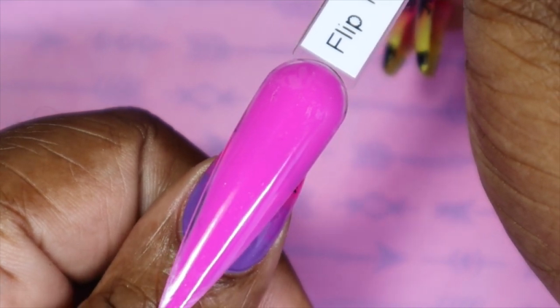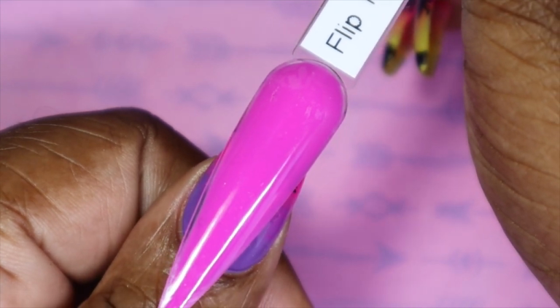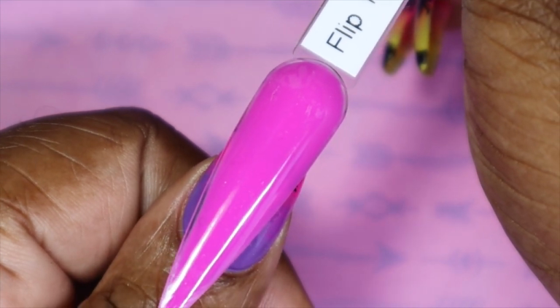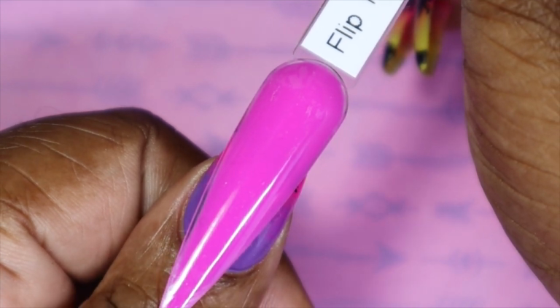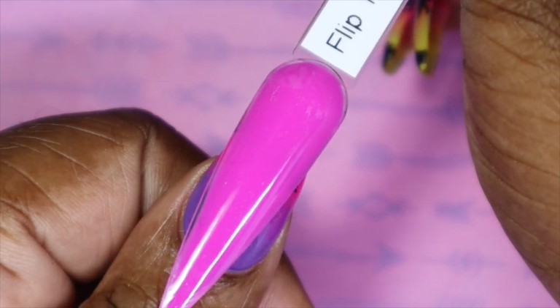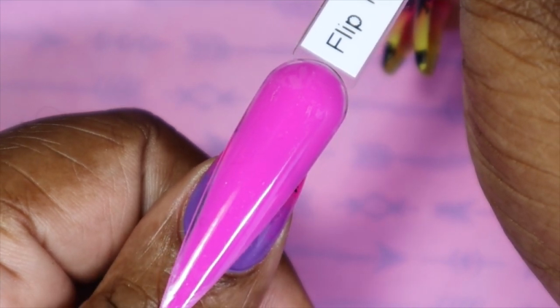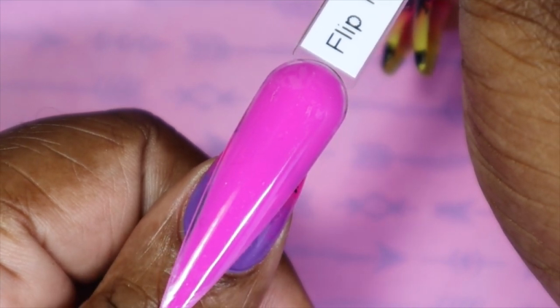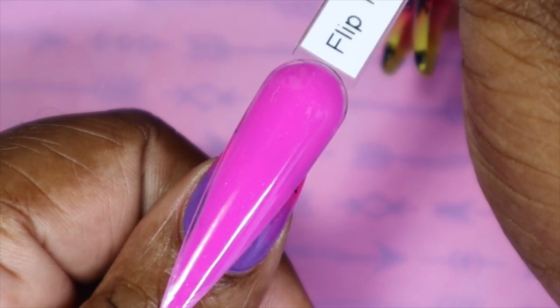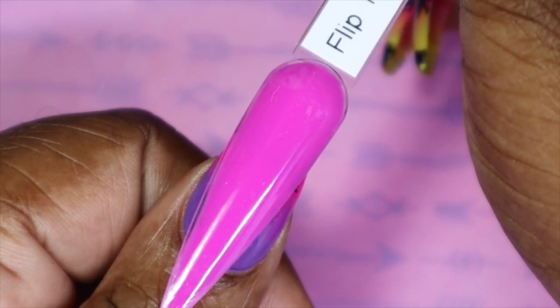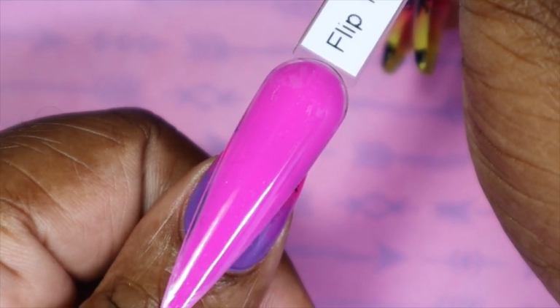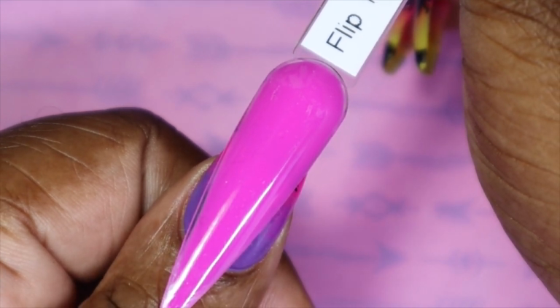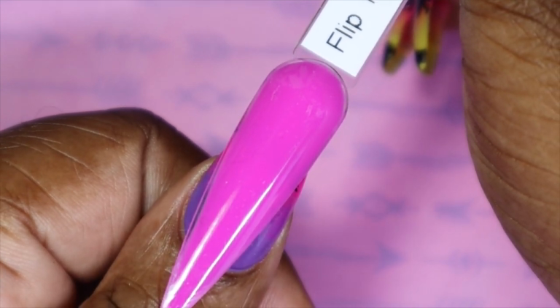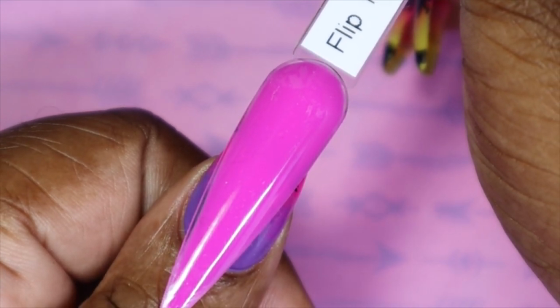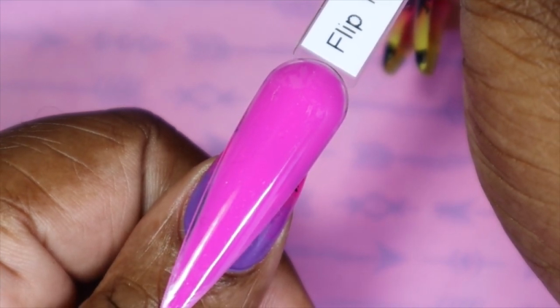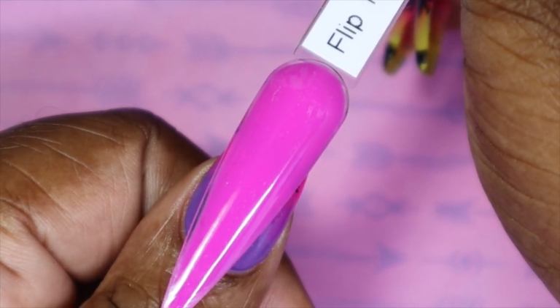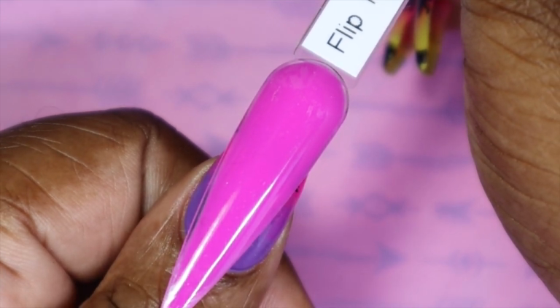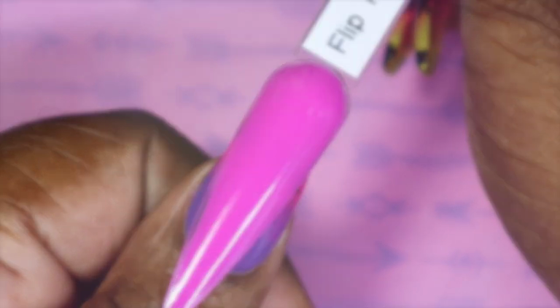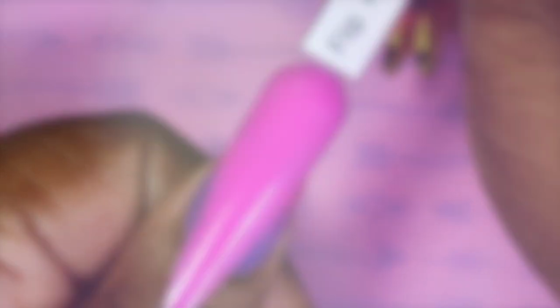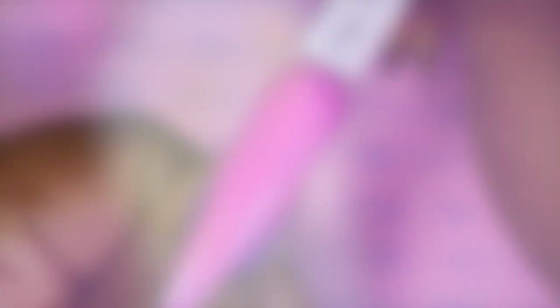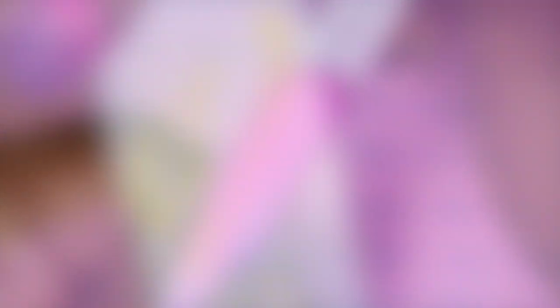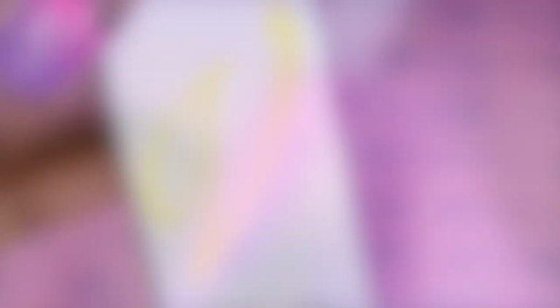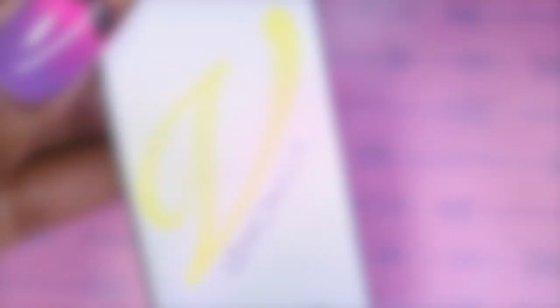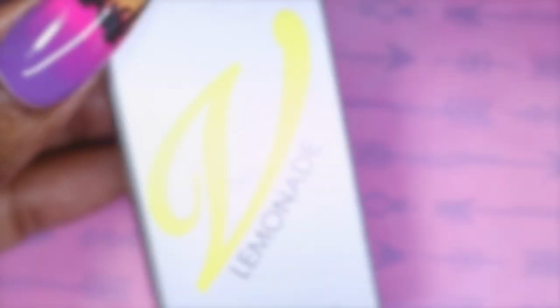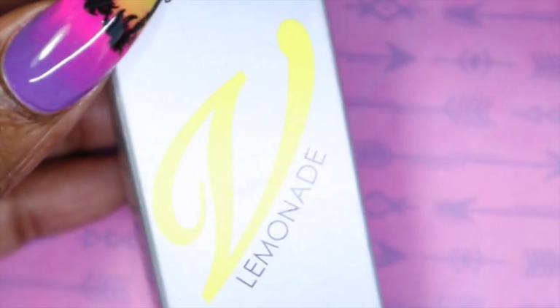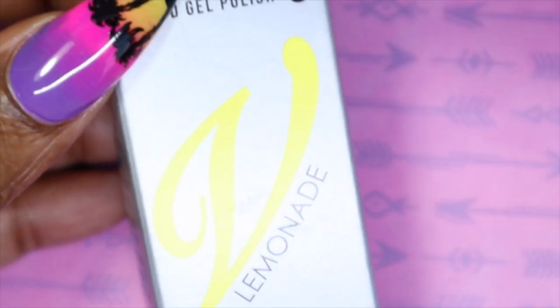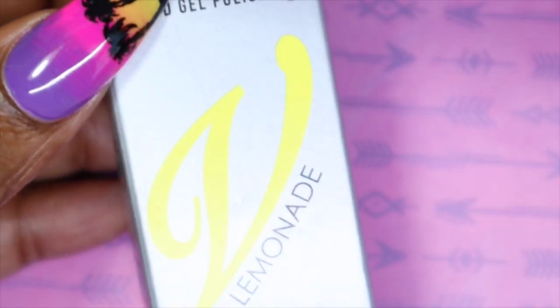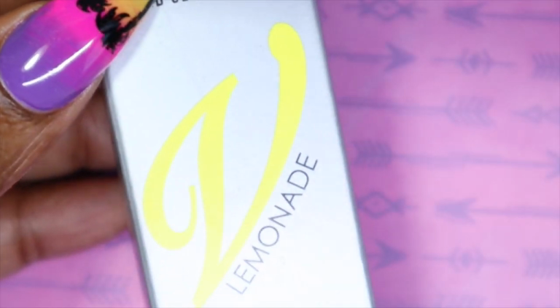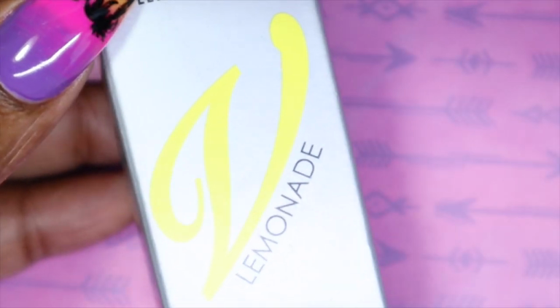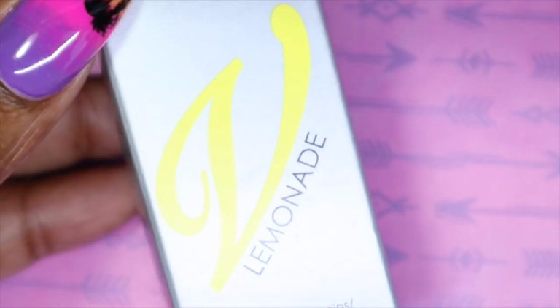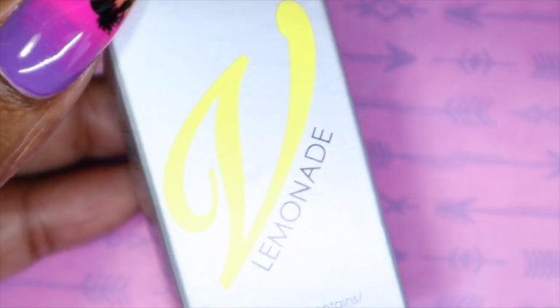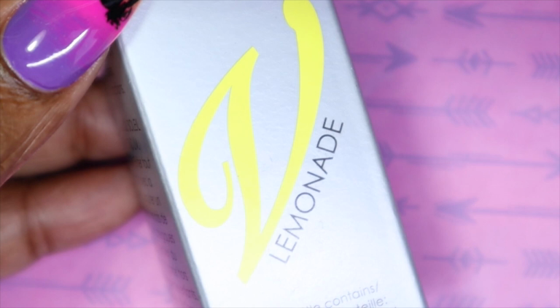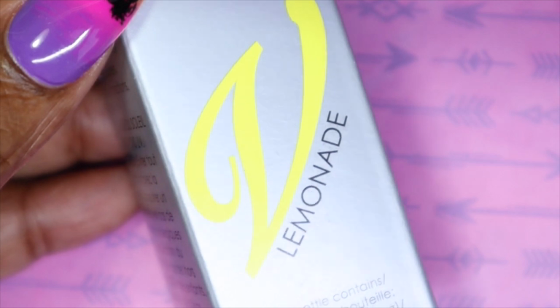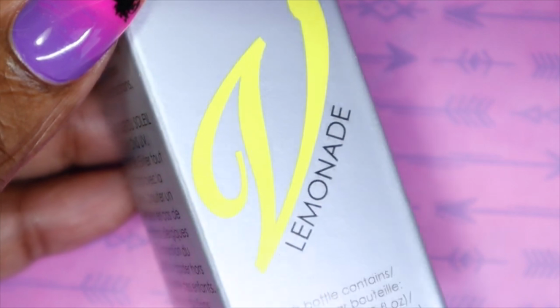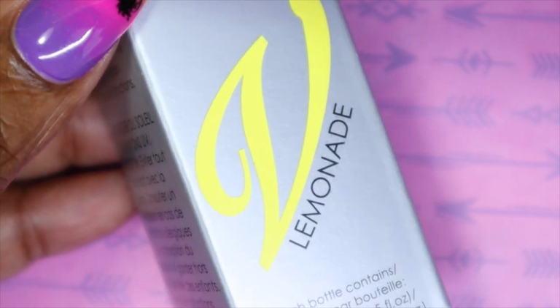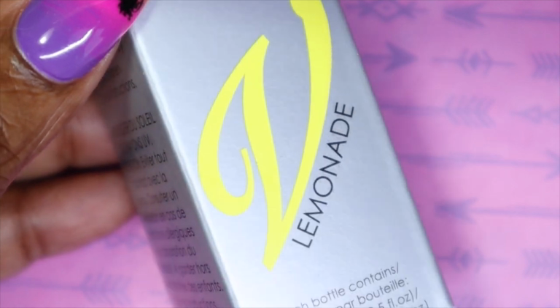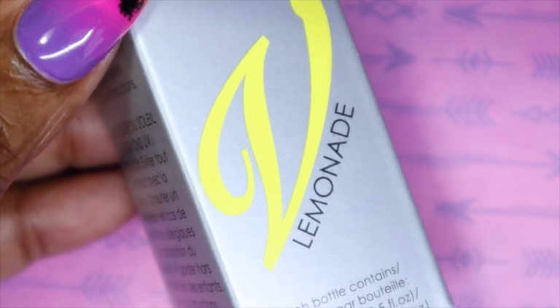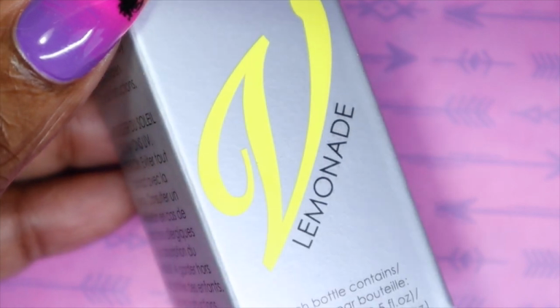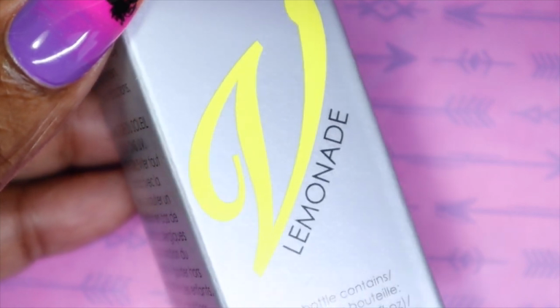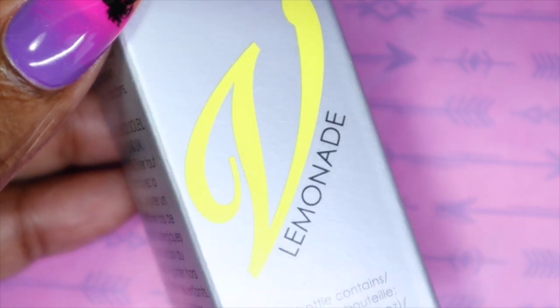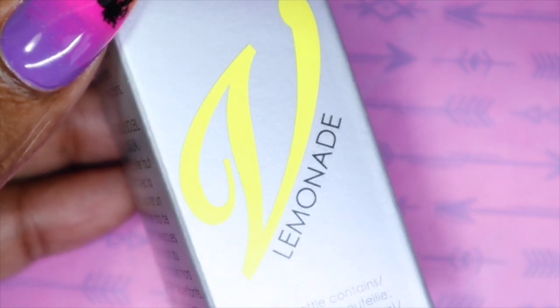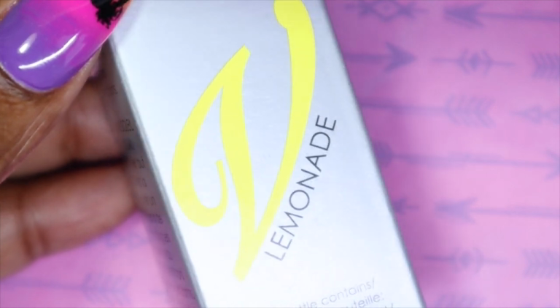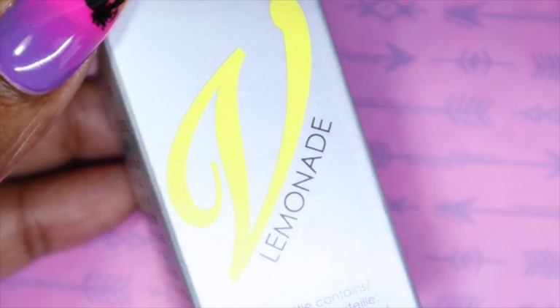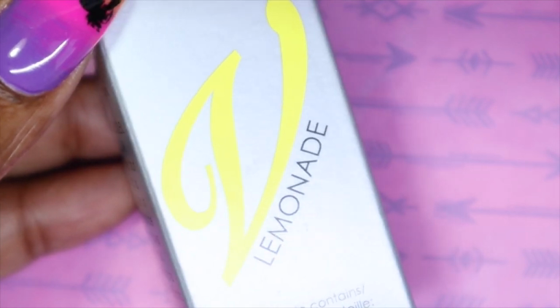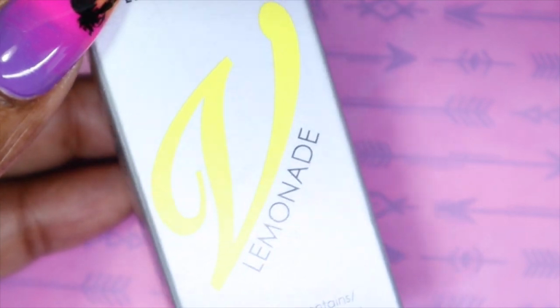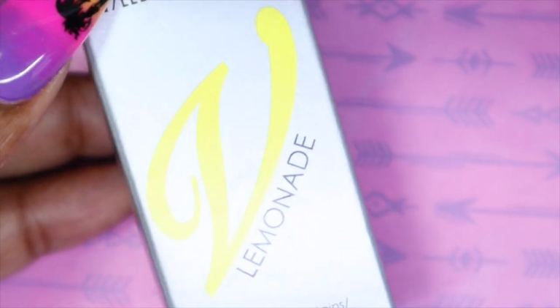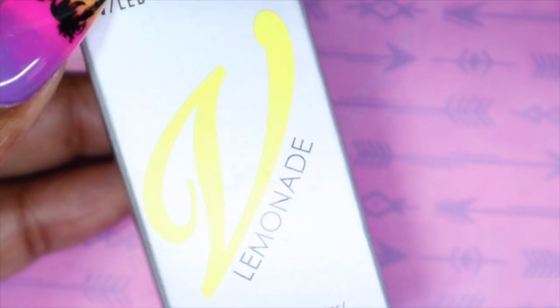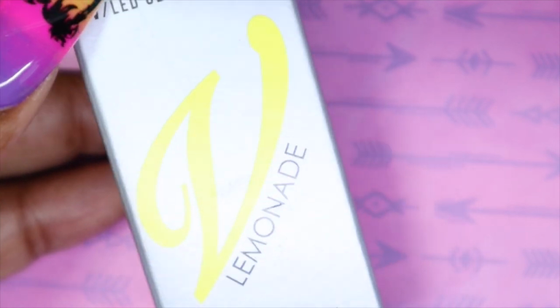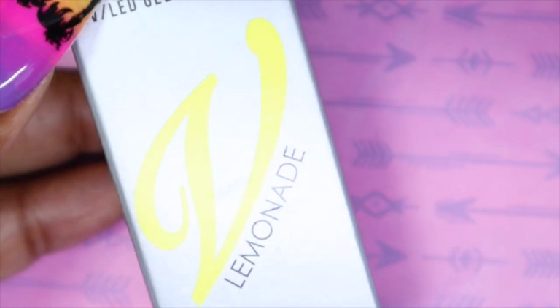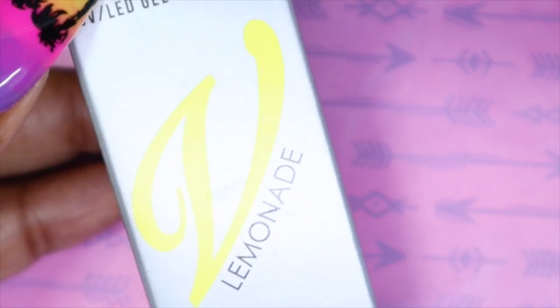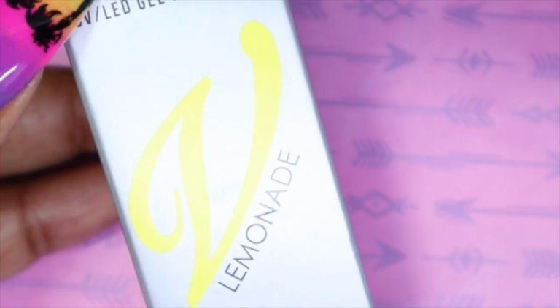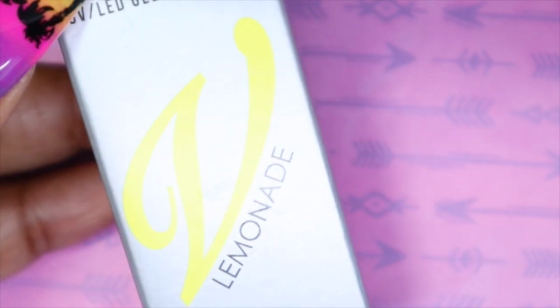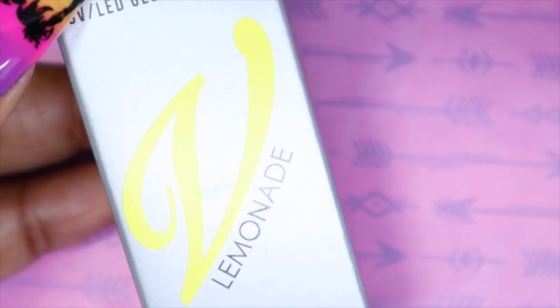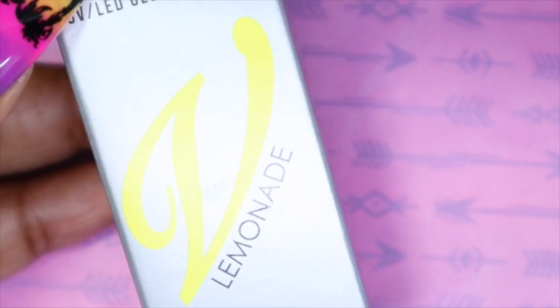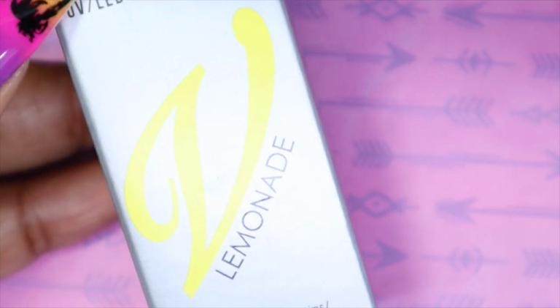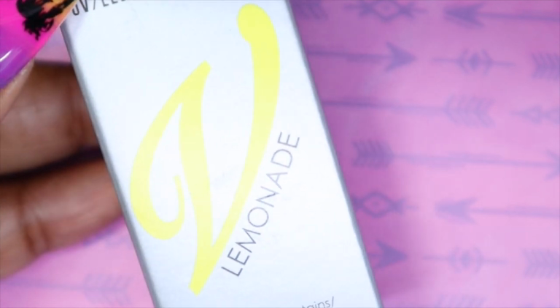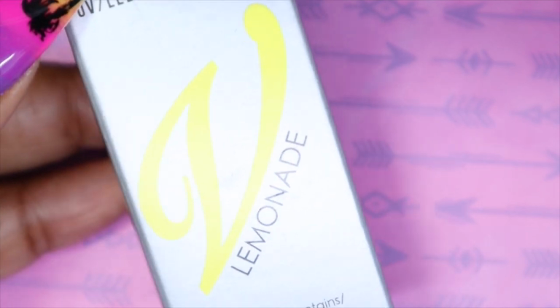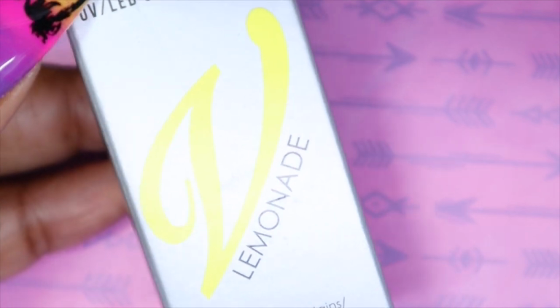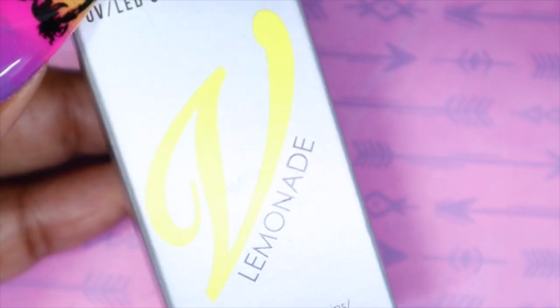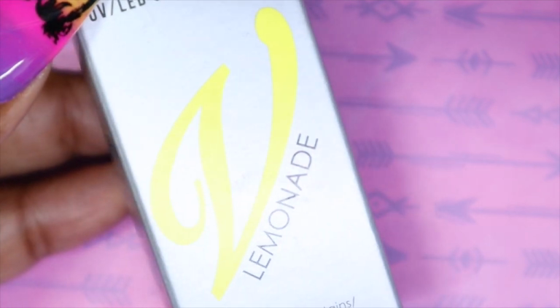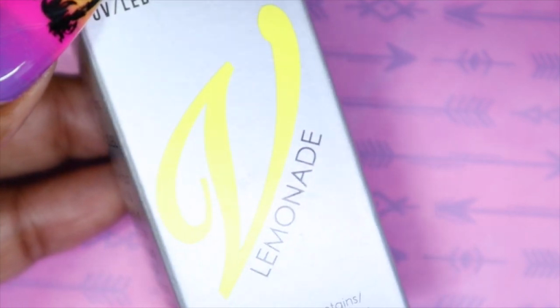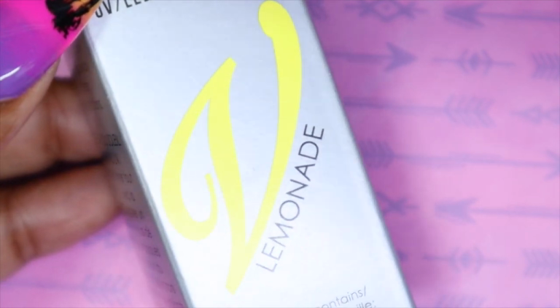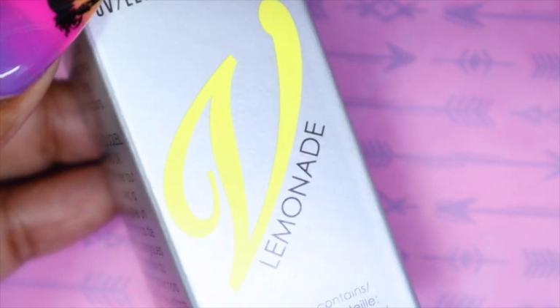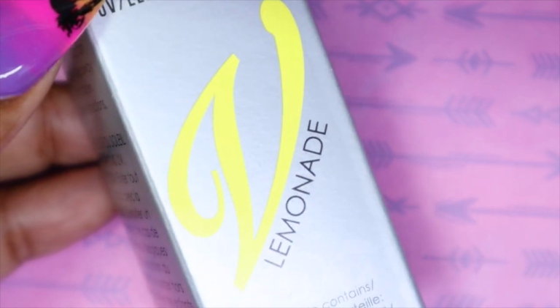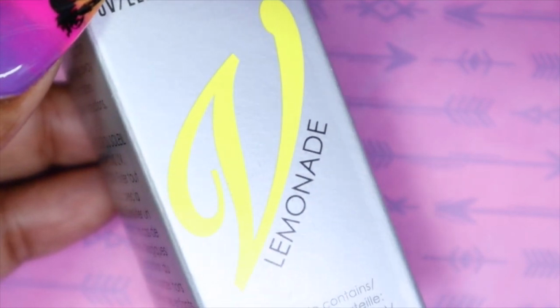That second coat really helped to build it up and give it a really full and opaque coverage. I love this color, it's really really pretty — again pinky undertones, purpley undertones, you can't go wrong with this, especially on a pedicure in summertime. I can see this looking so pretty on the toes. Here is Flip Flopping against my skin tone — again very opaque, you can't even see those palm trees on my thumbnail. Another wonderful opaque color.